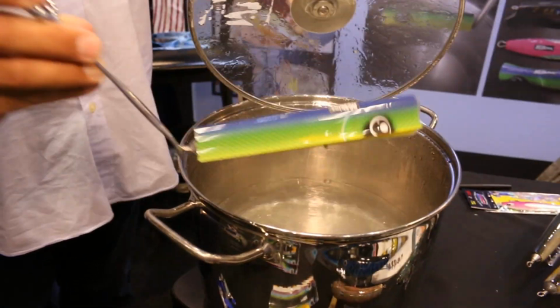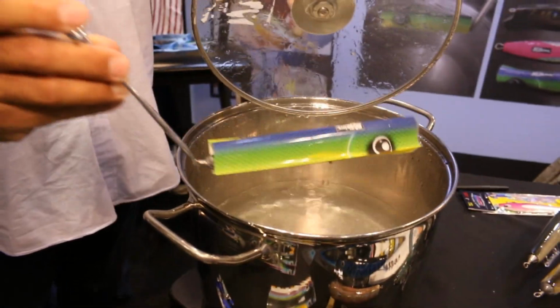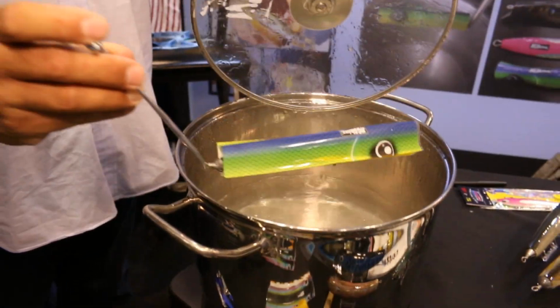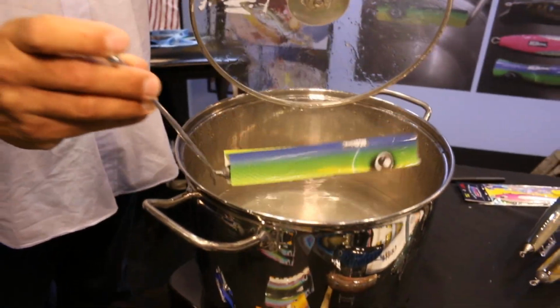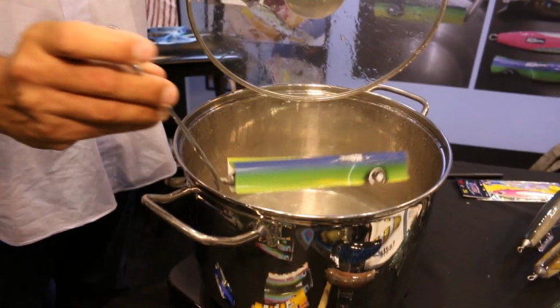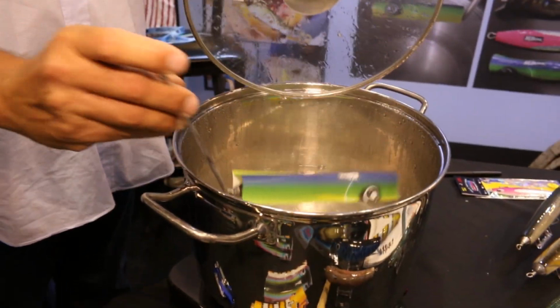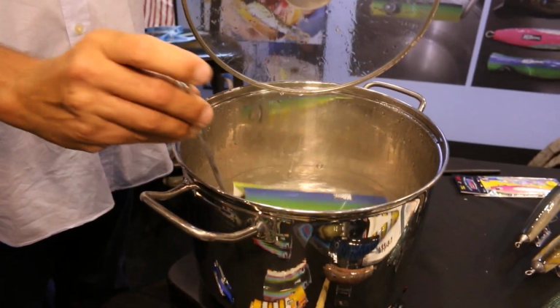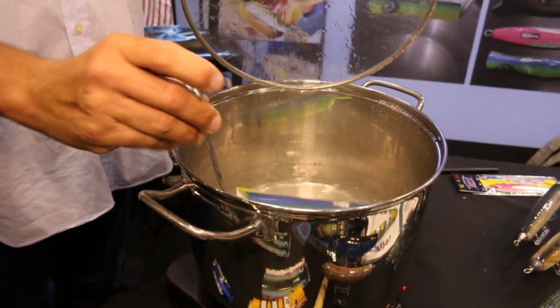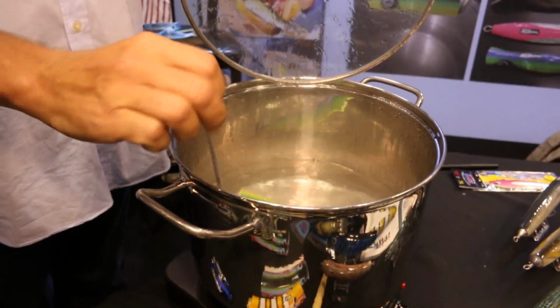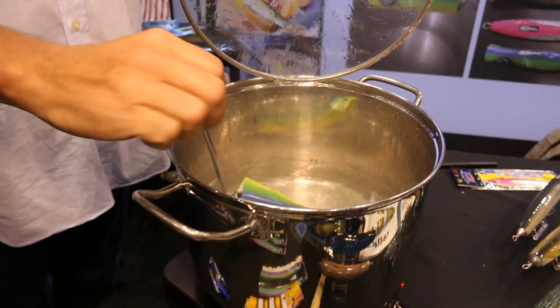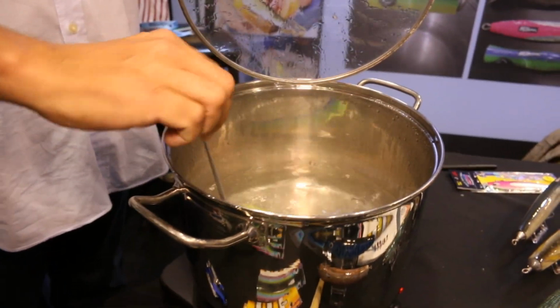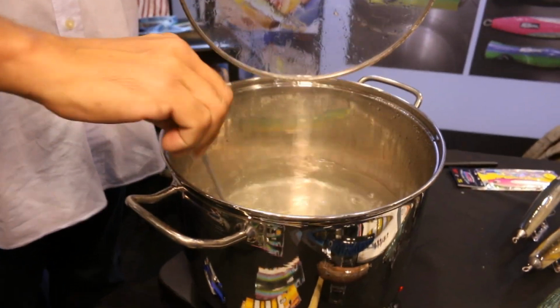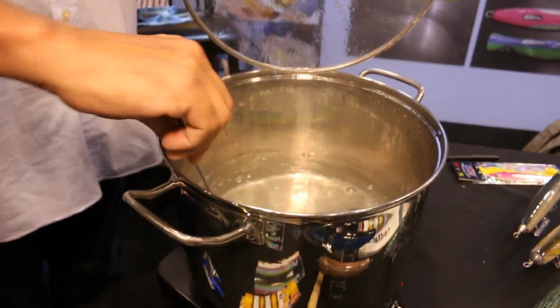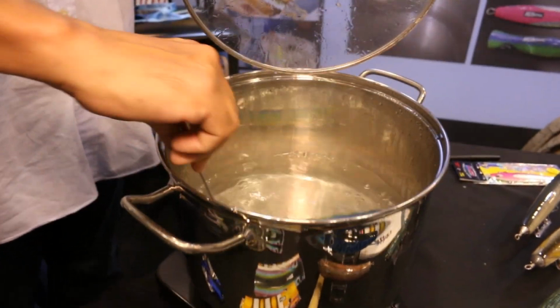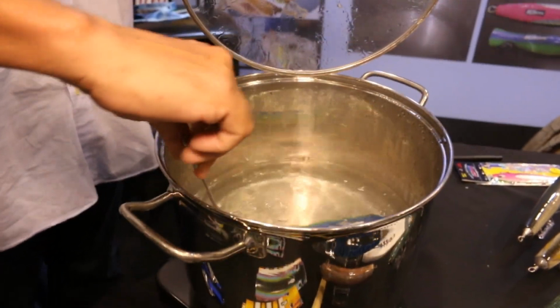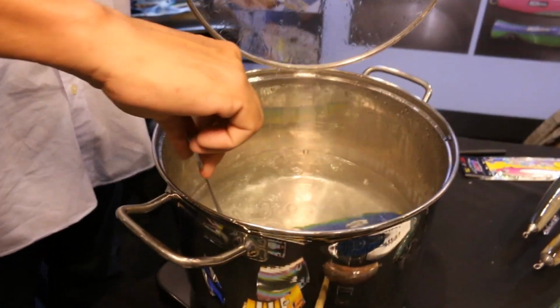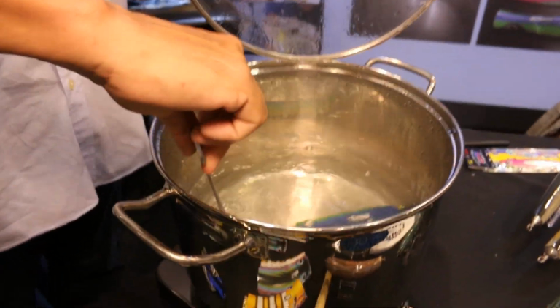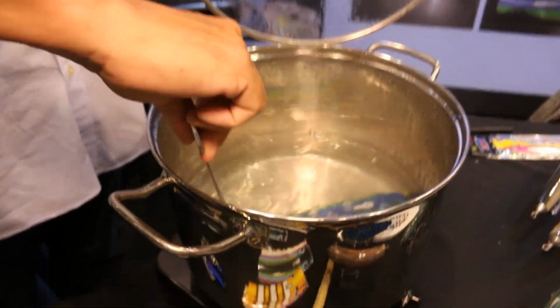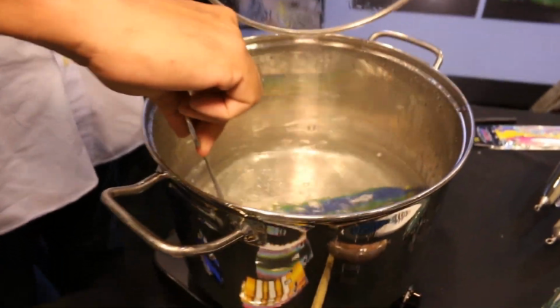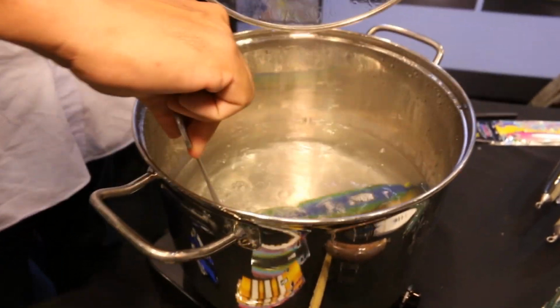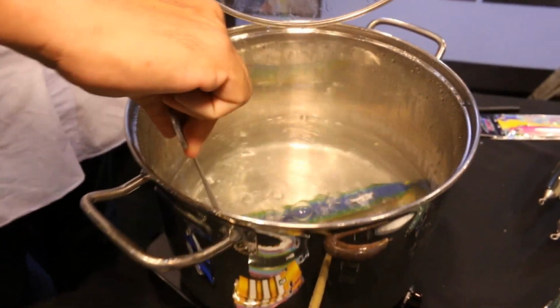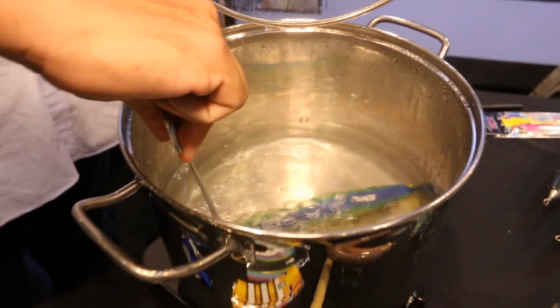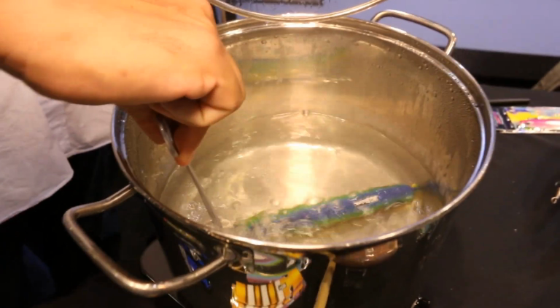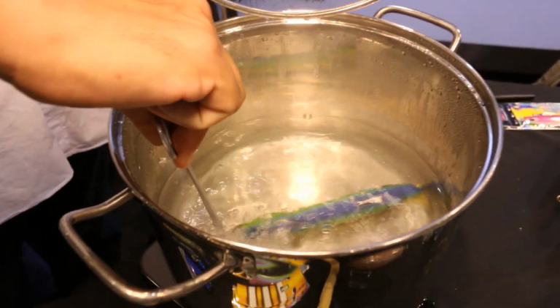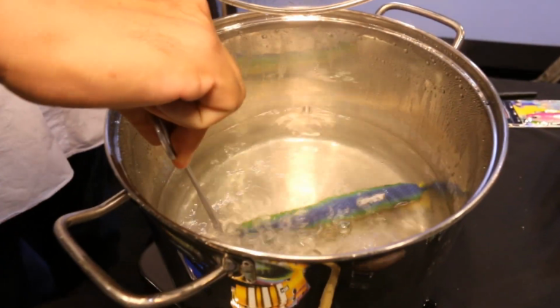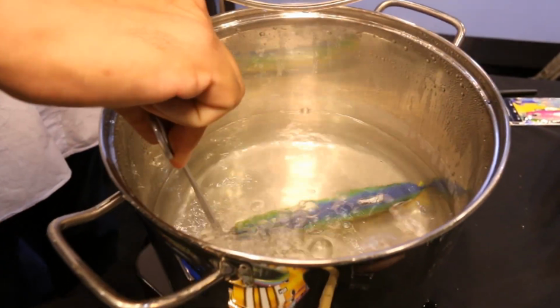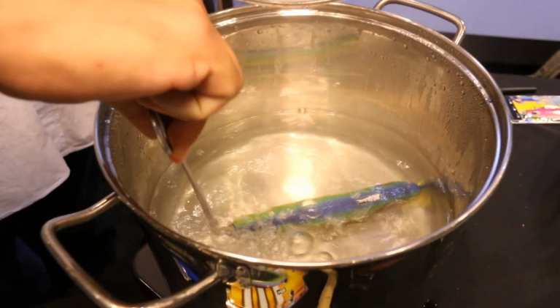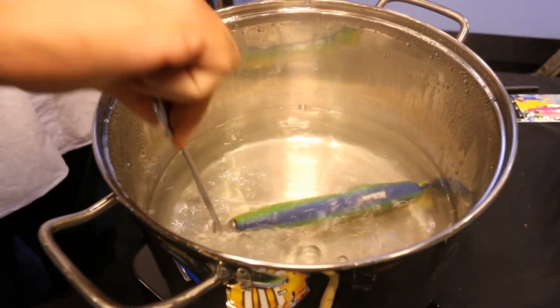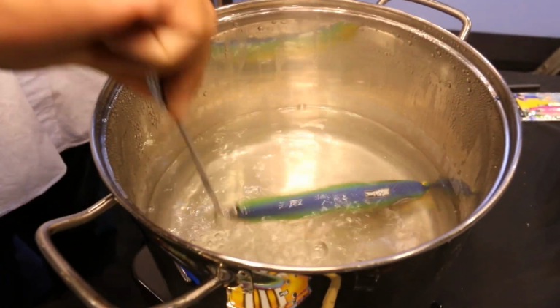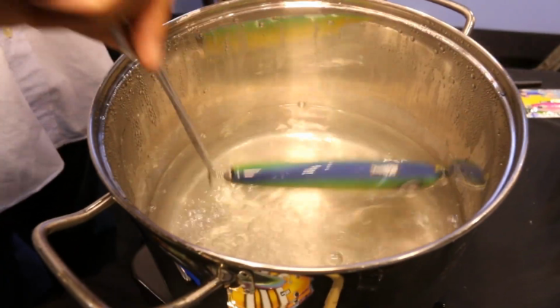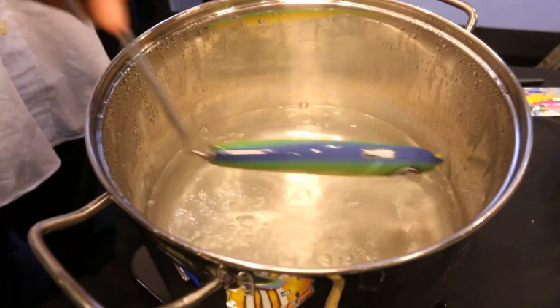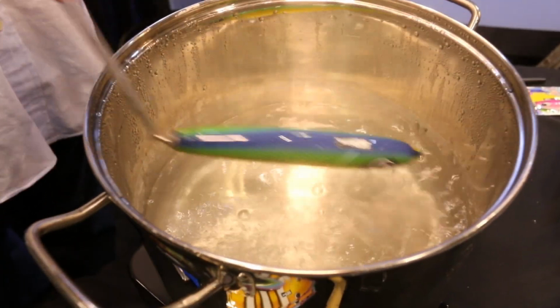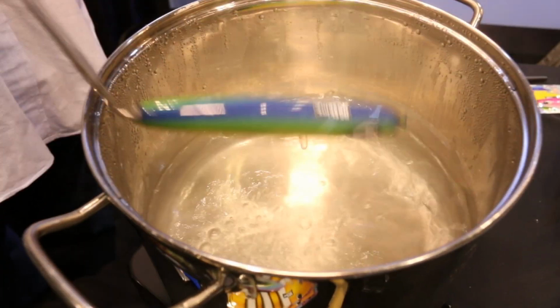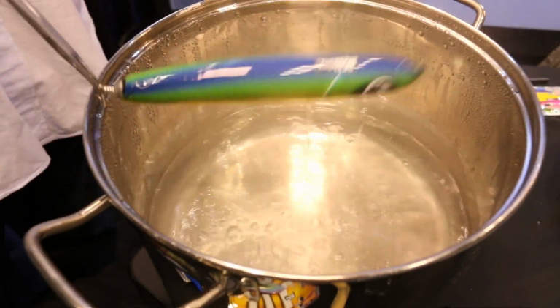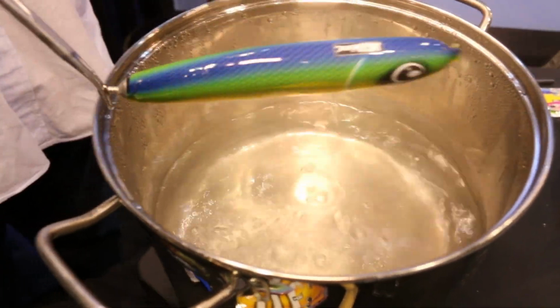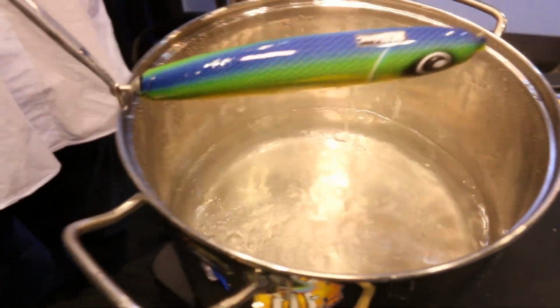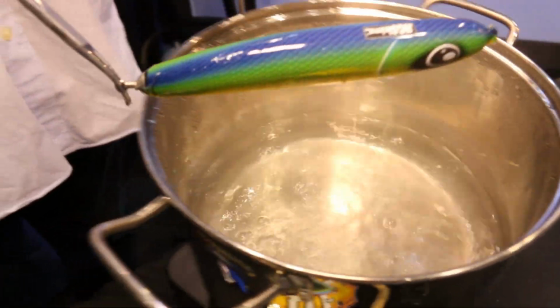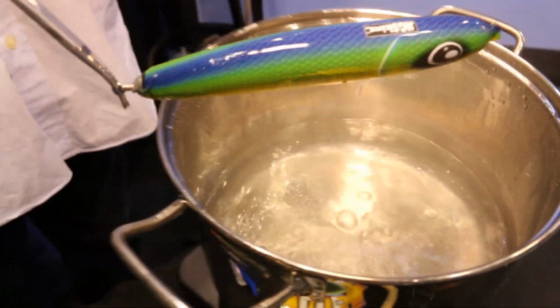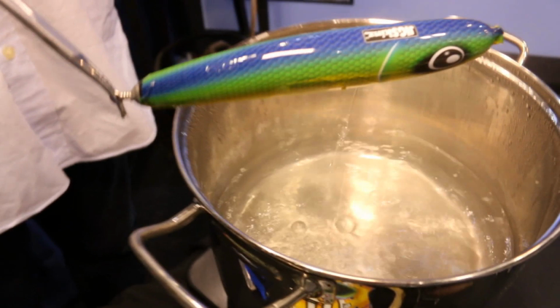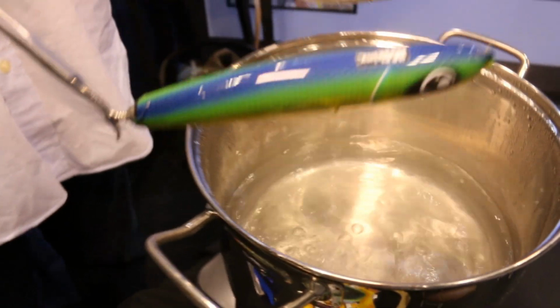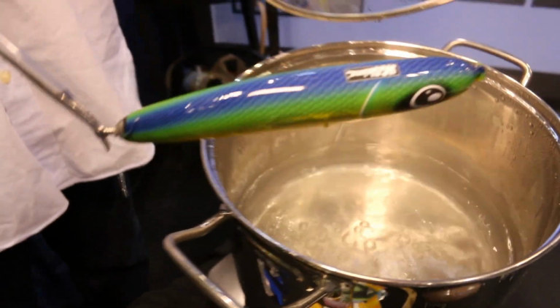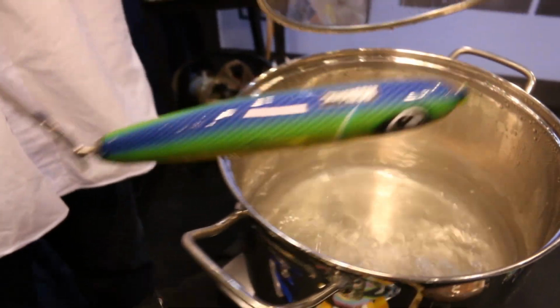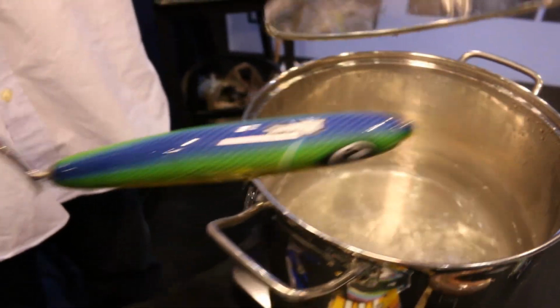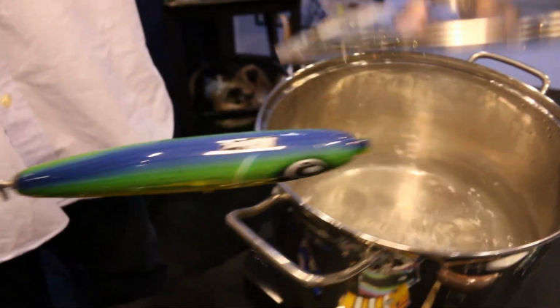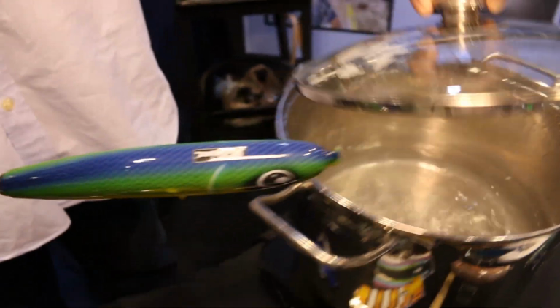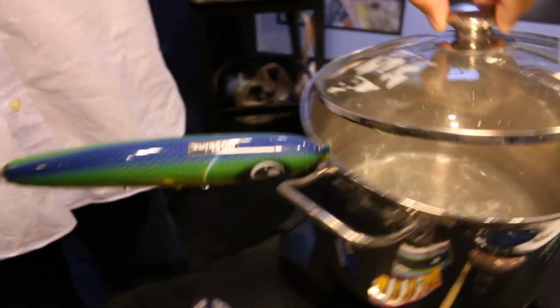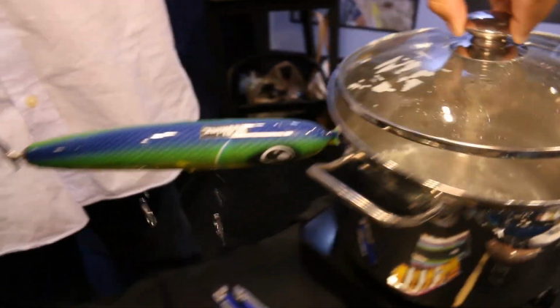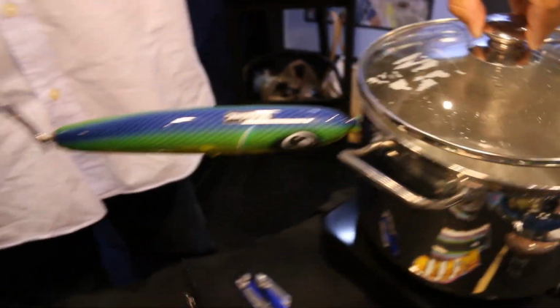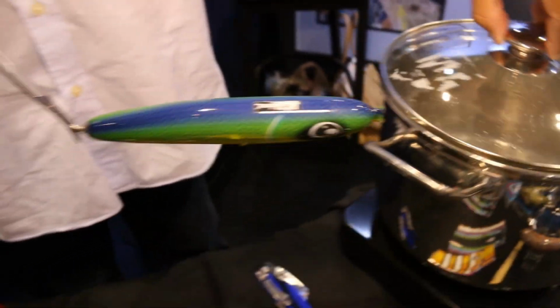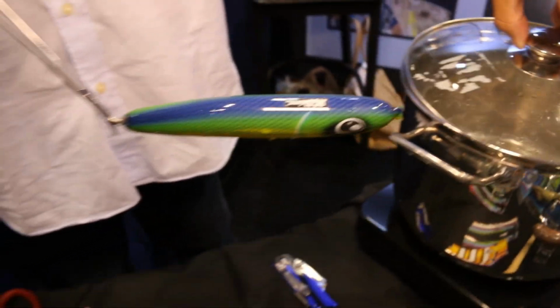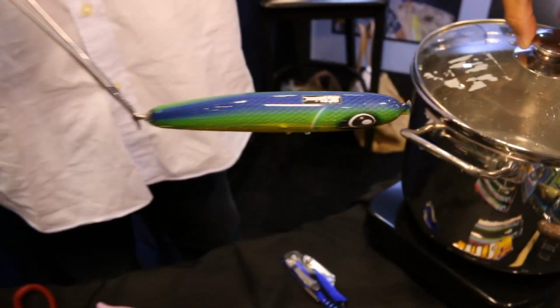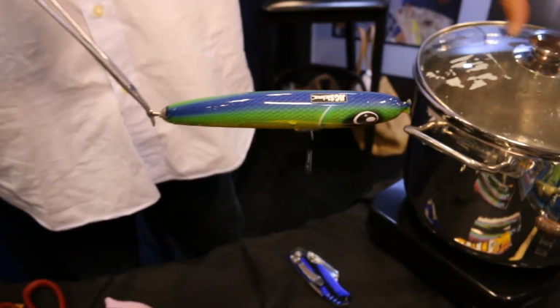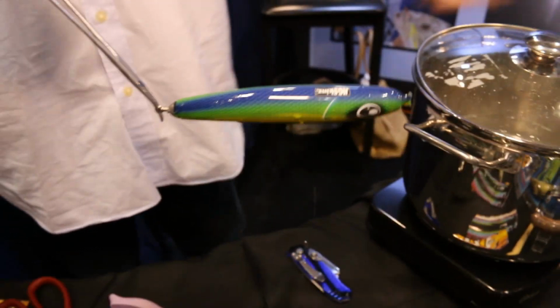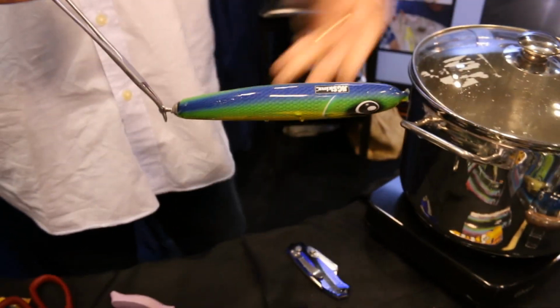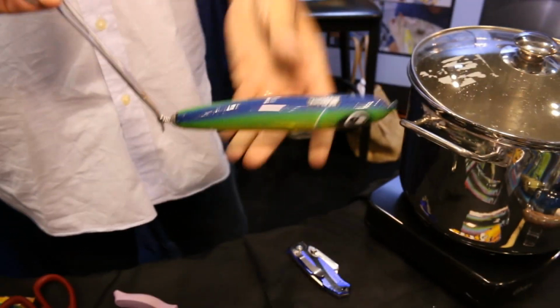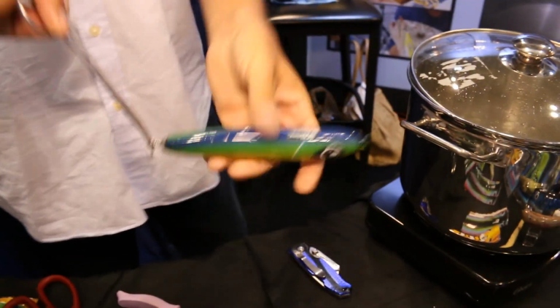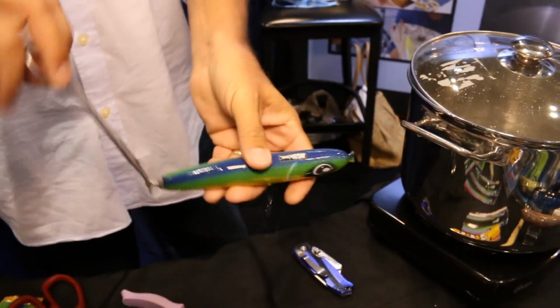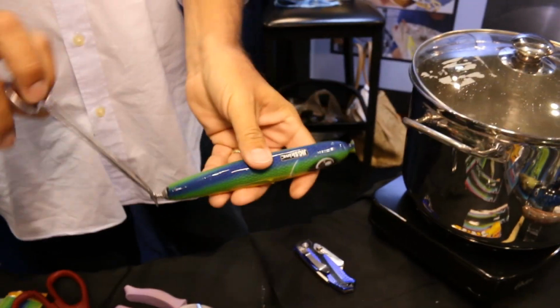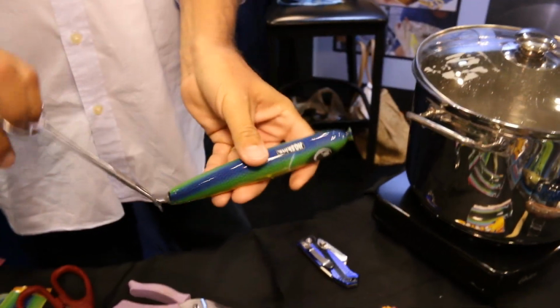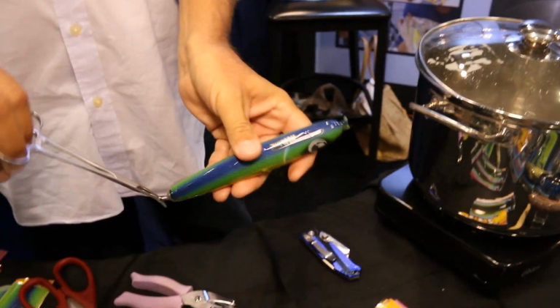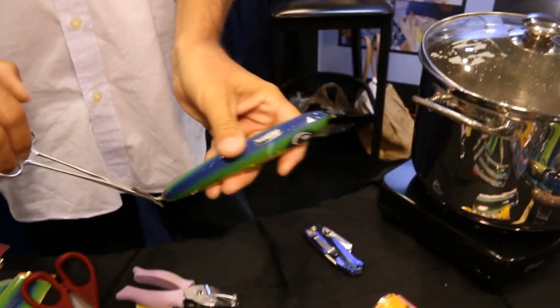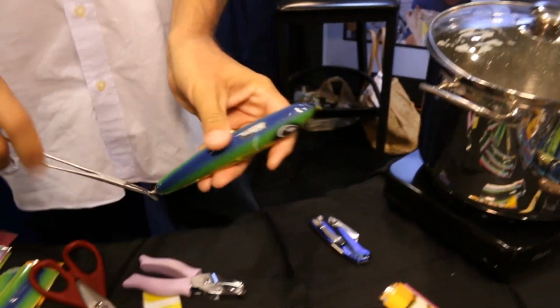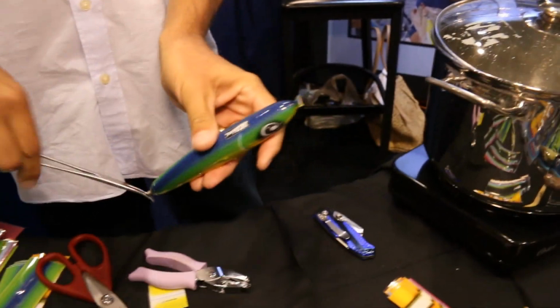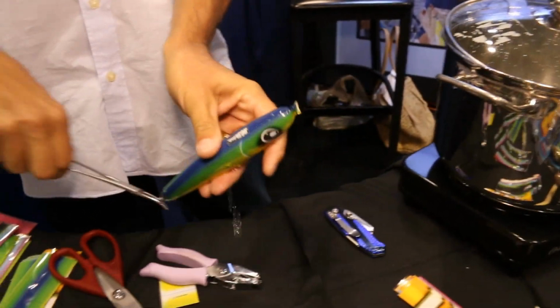Dunk the sleeve in for just seconds, bring it out, and you've got a totally new lure.